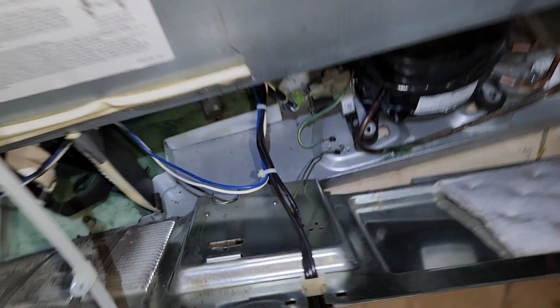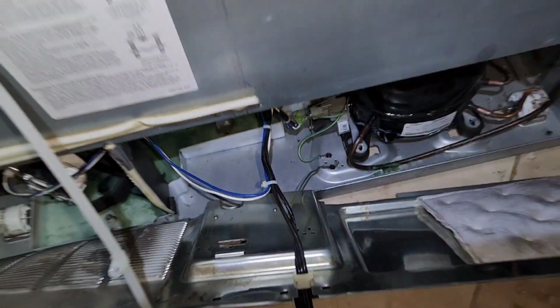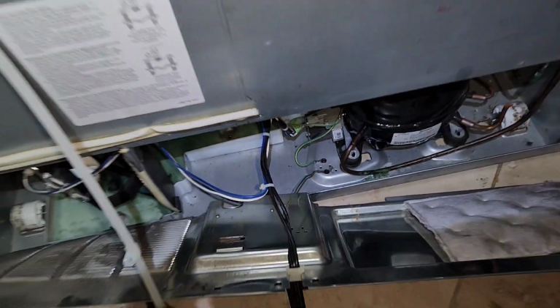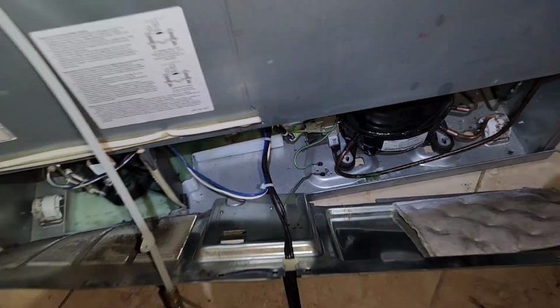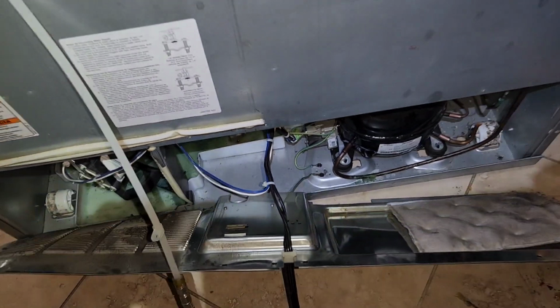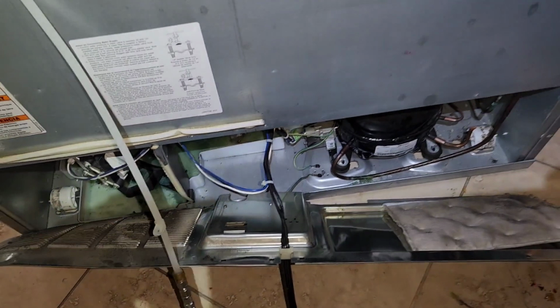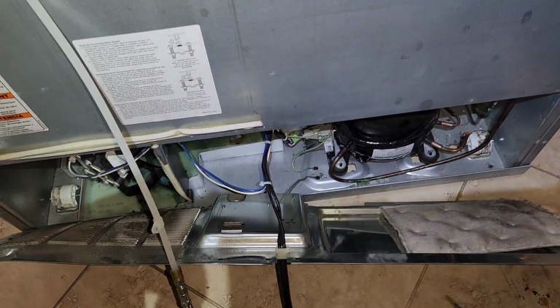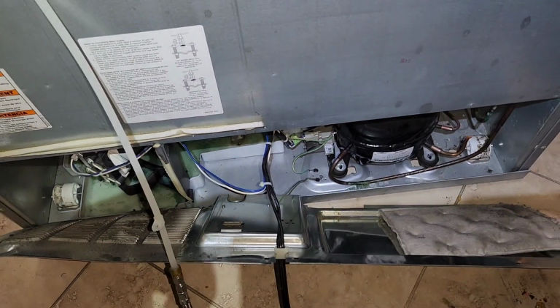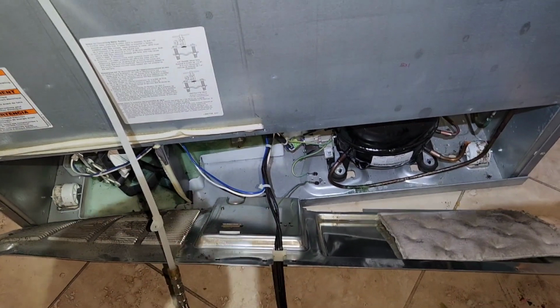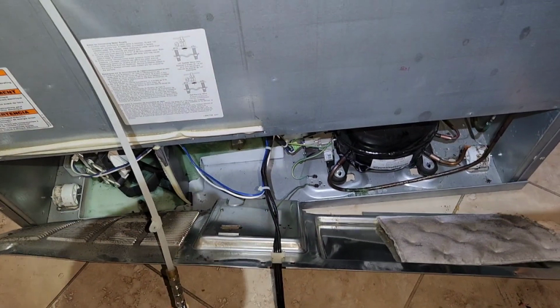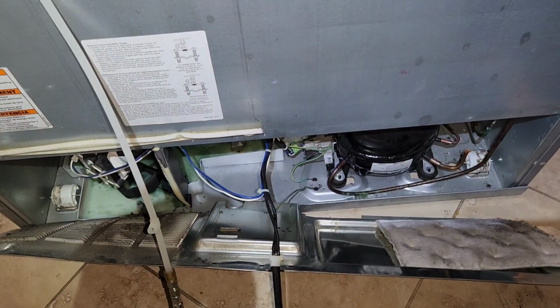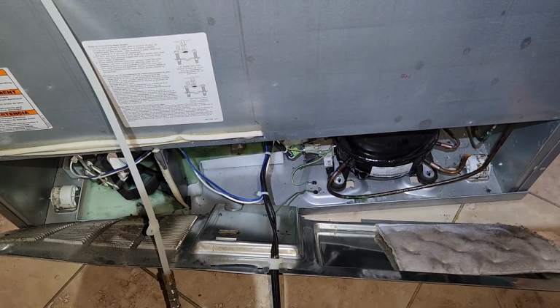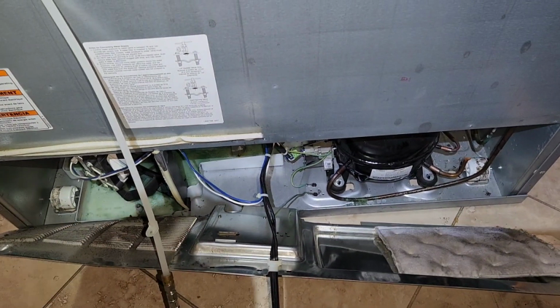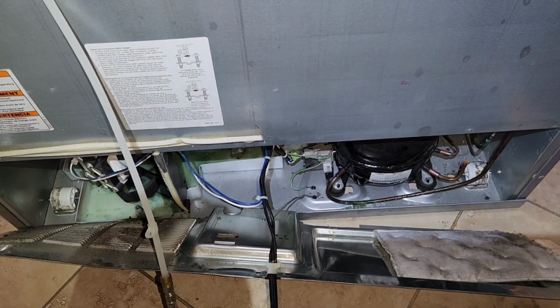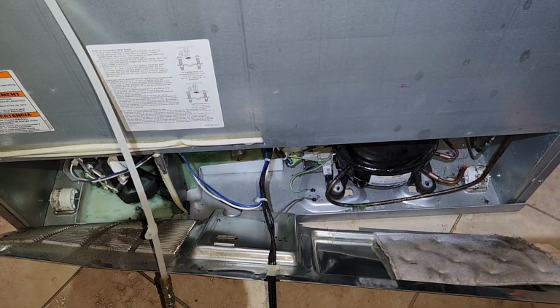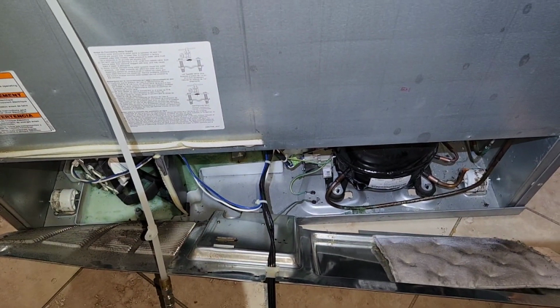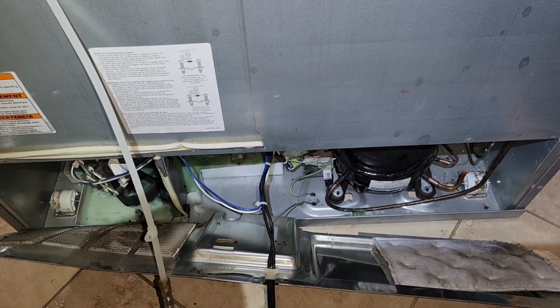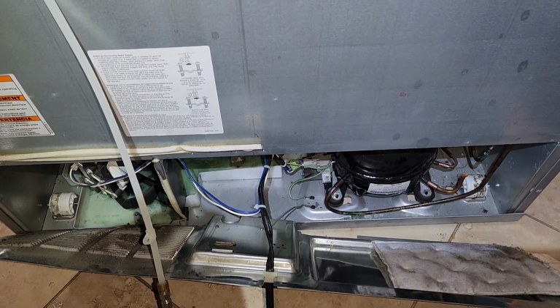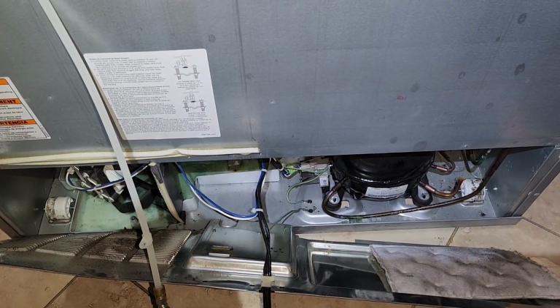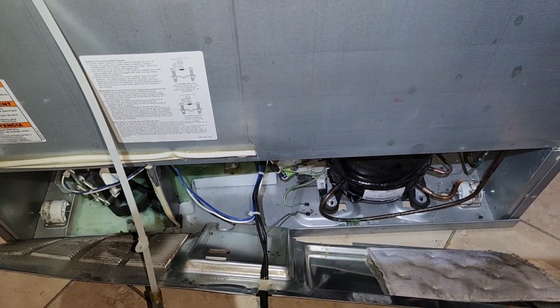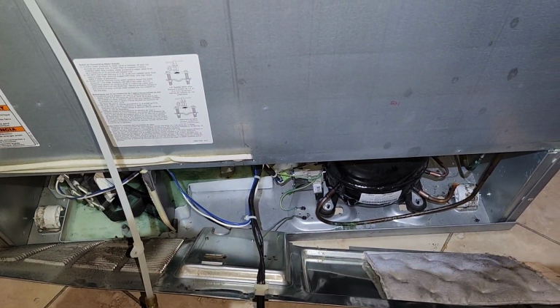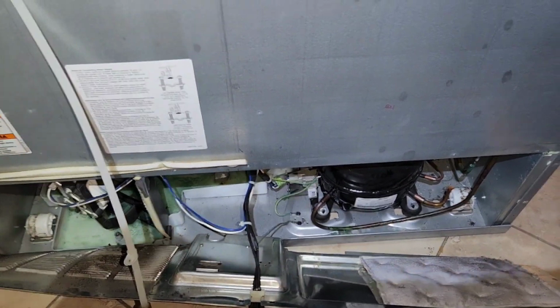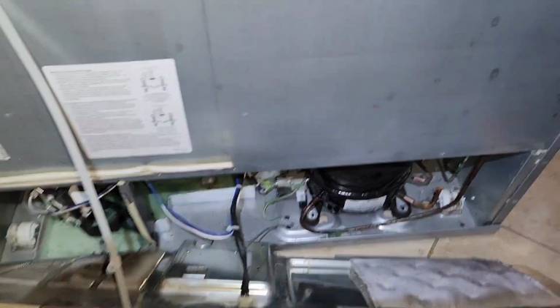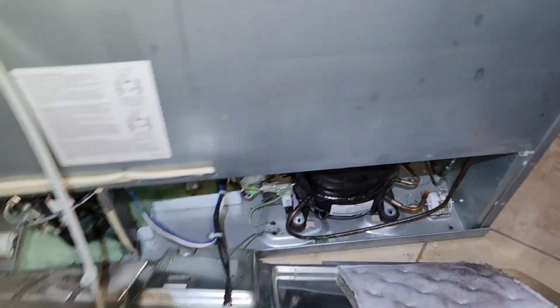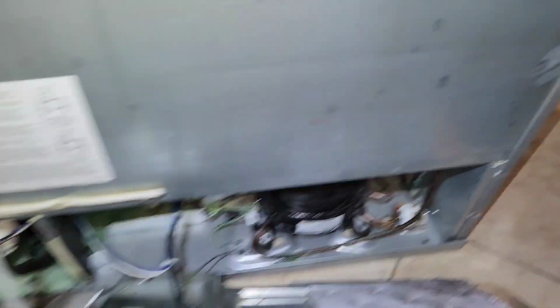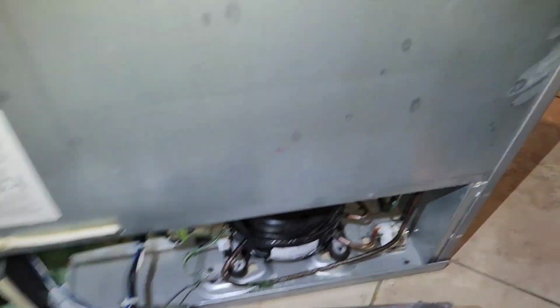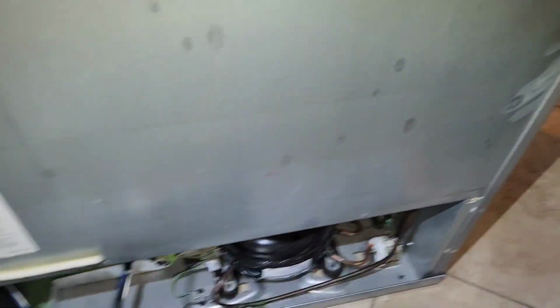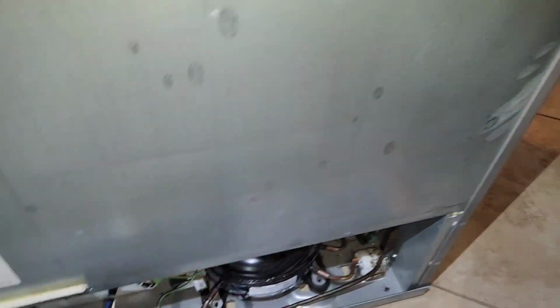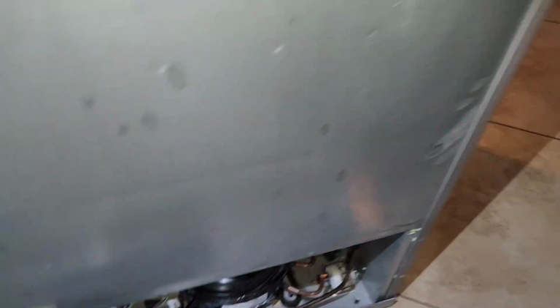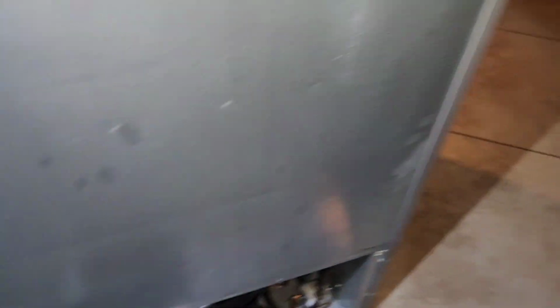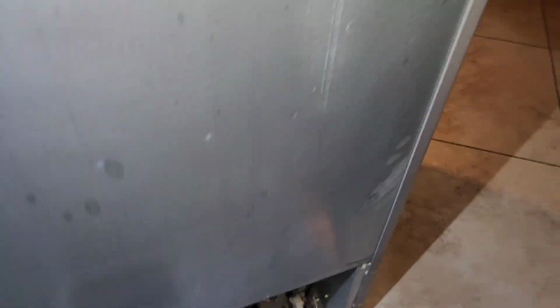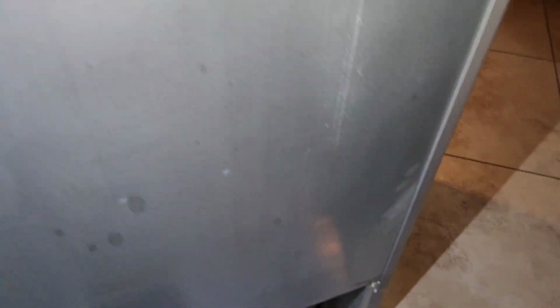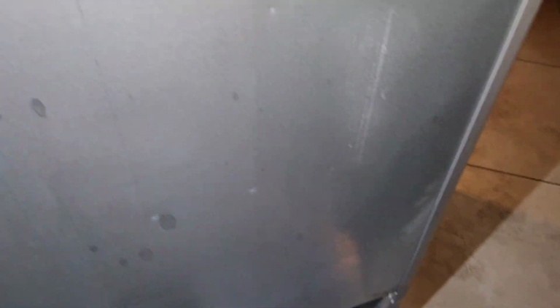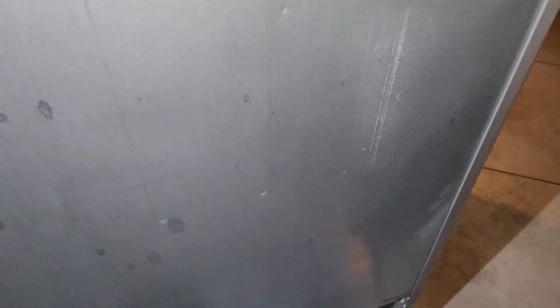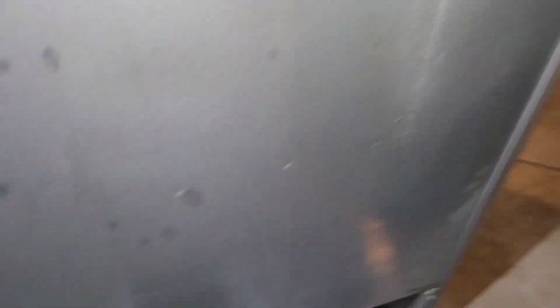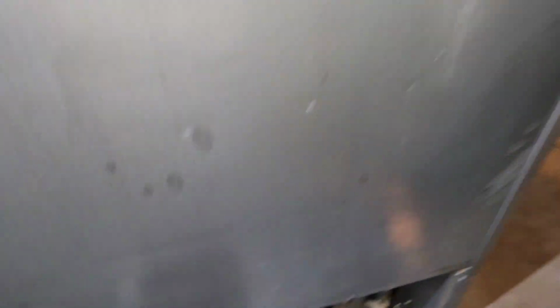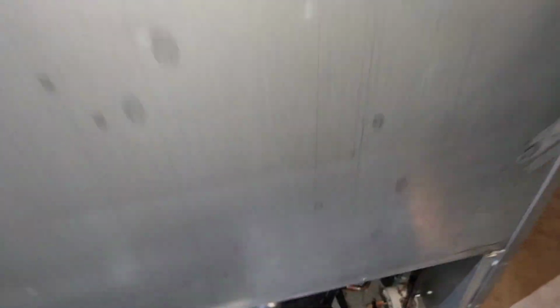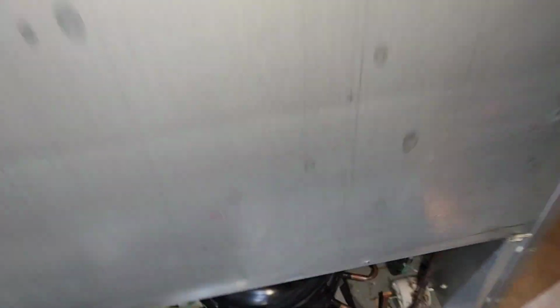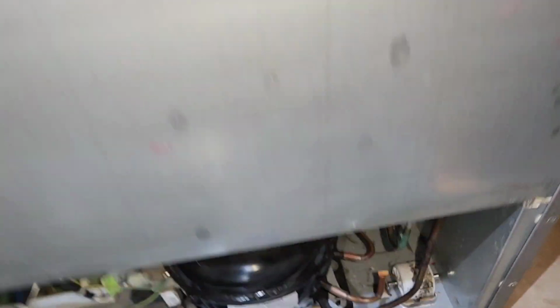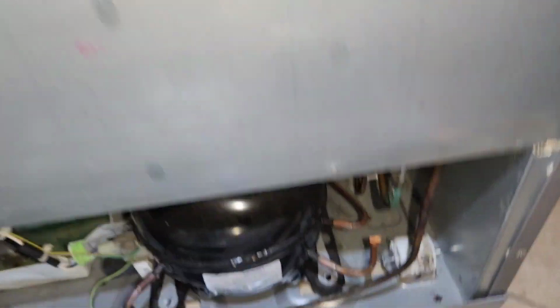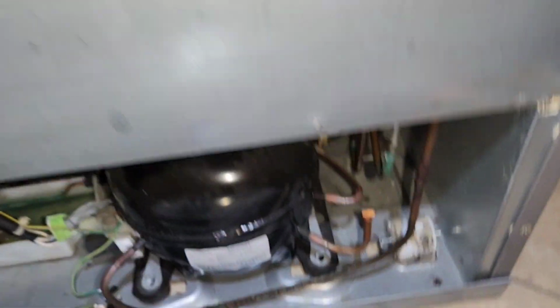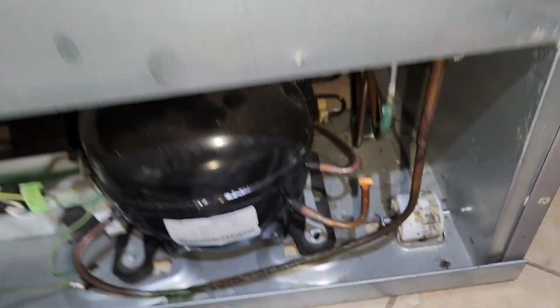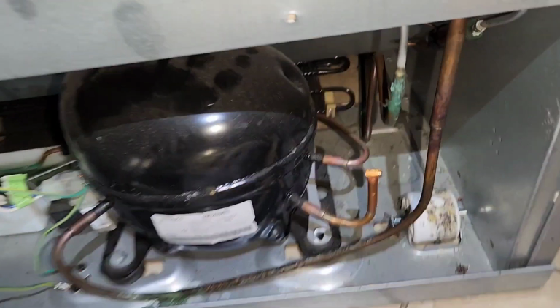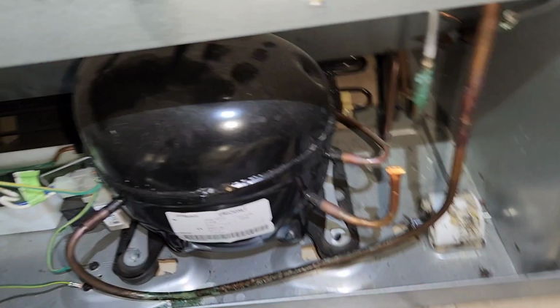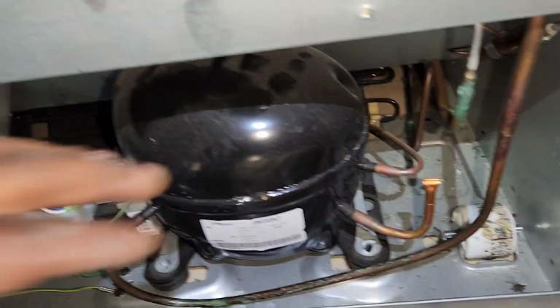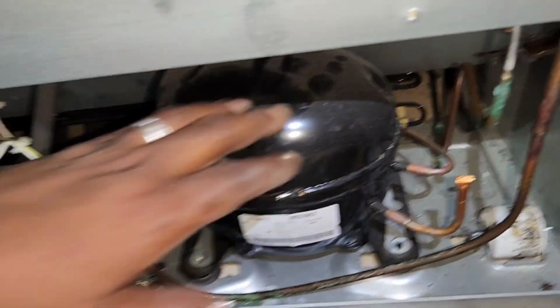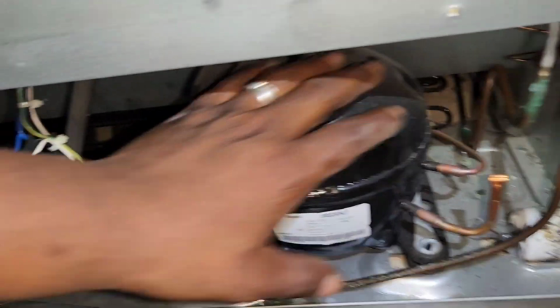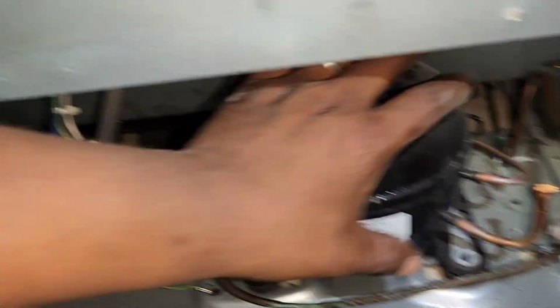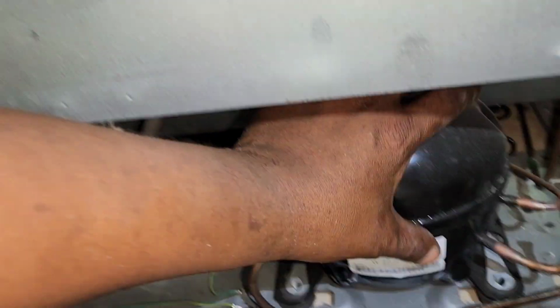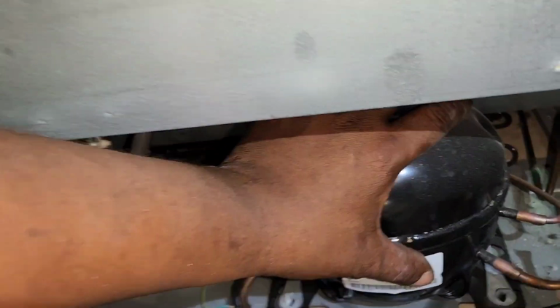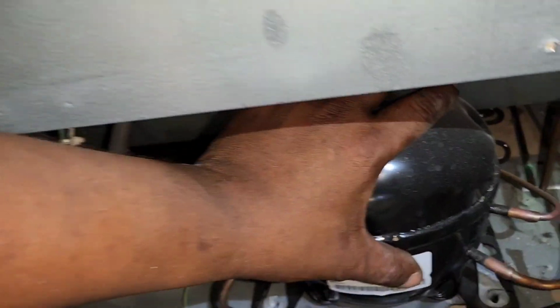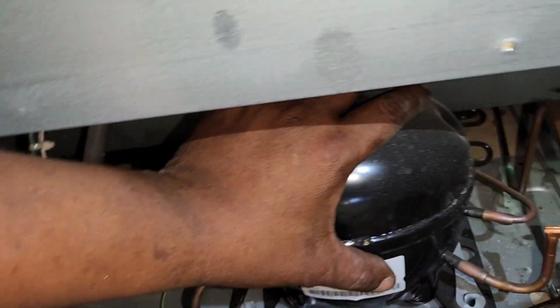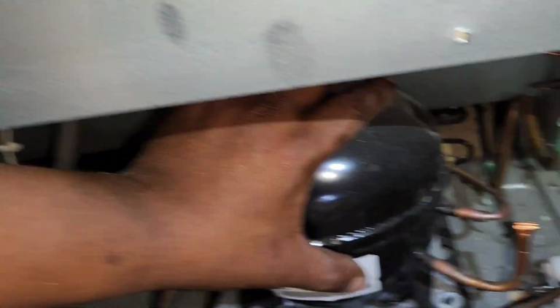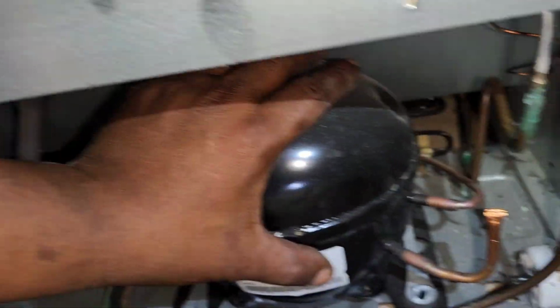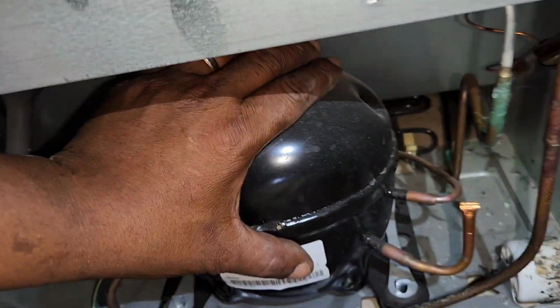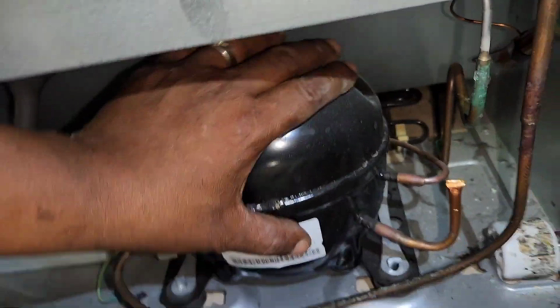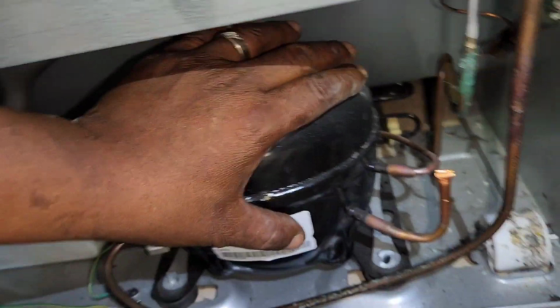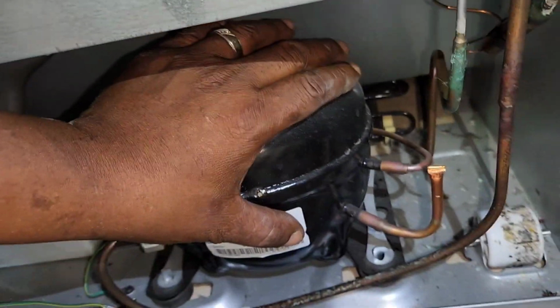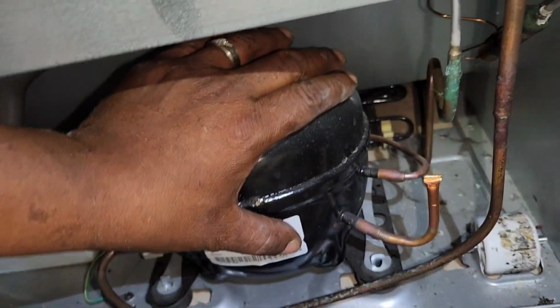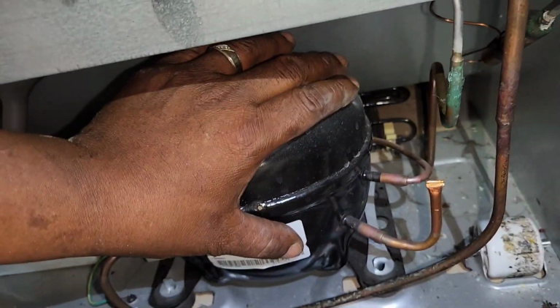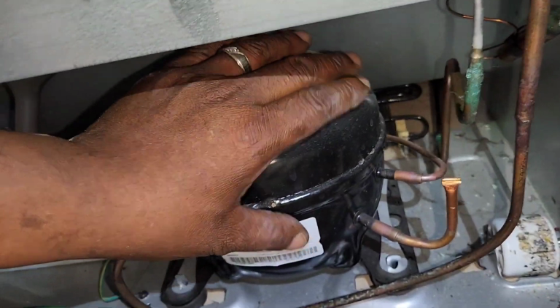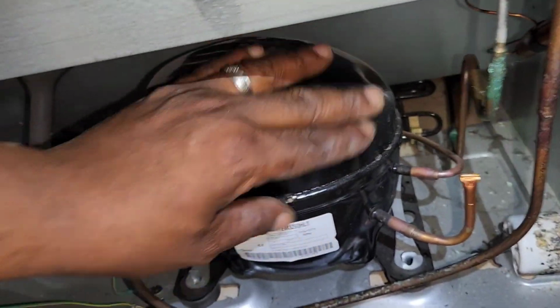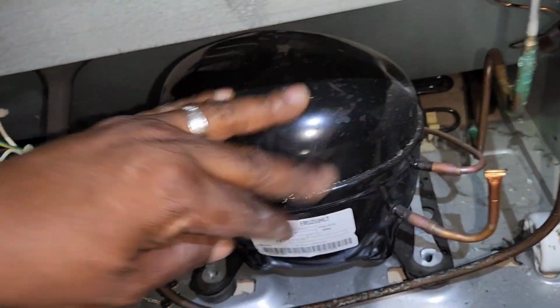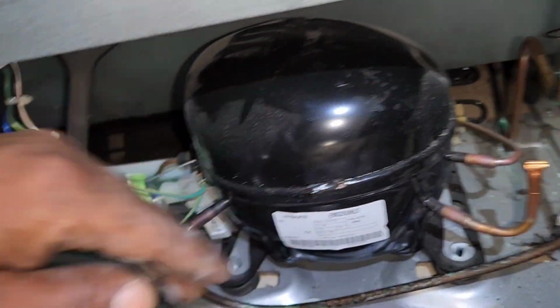Alright, here behind the refrigerator taking a look — you can see the compressor right here.